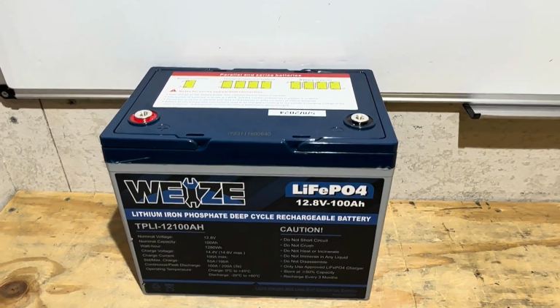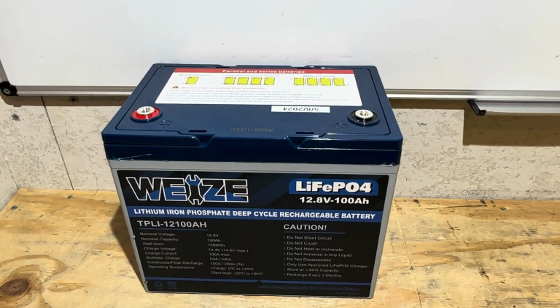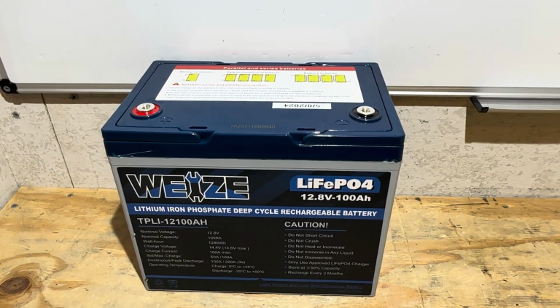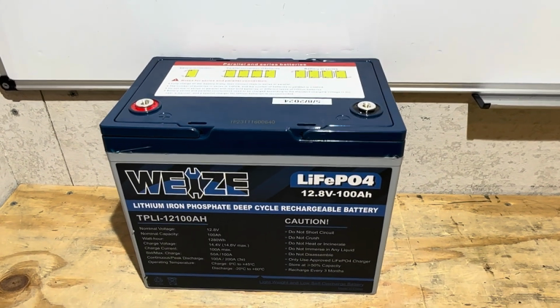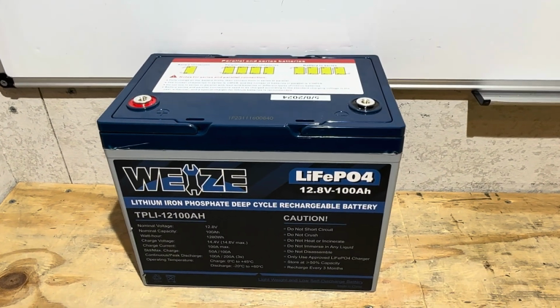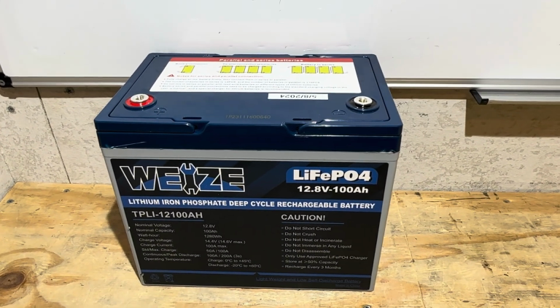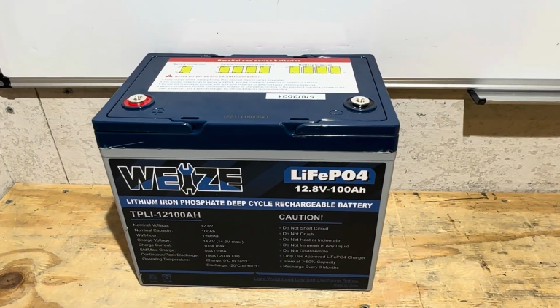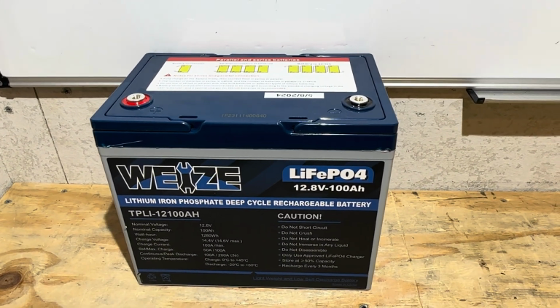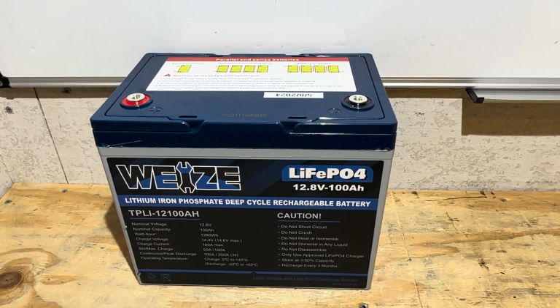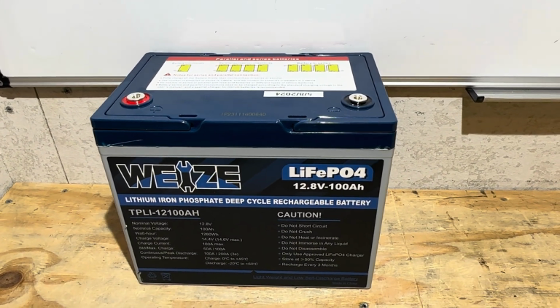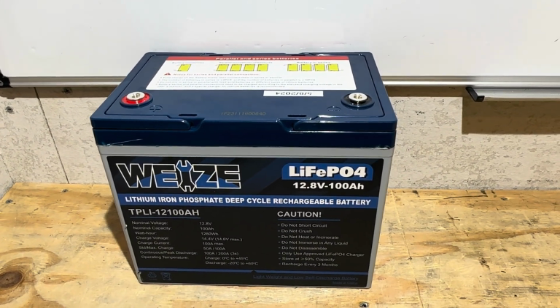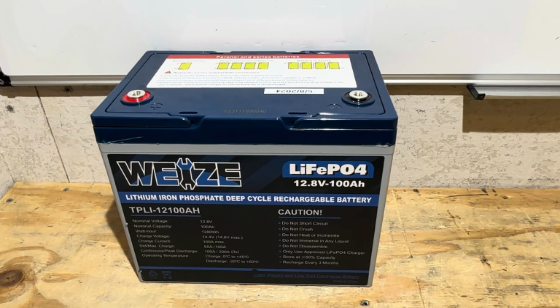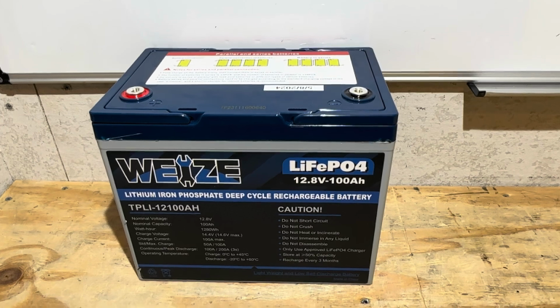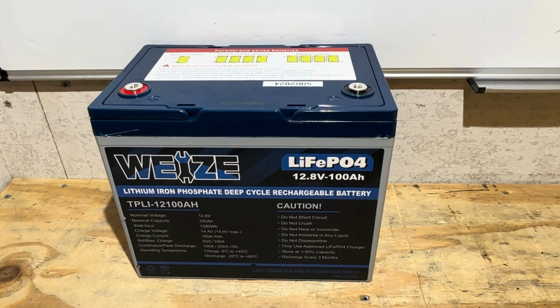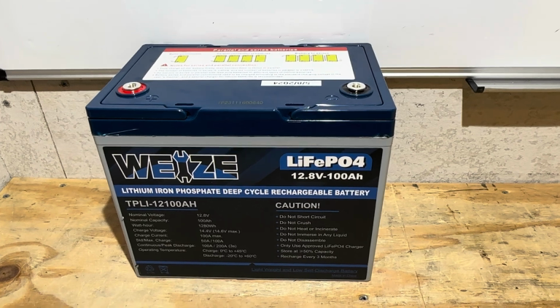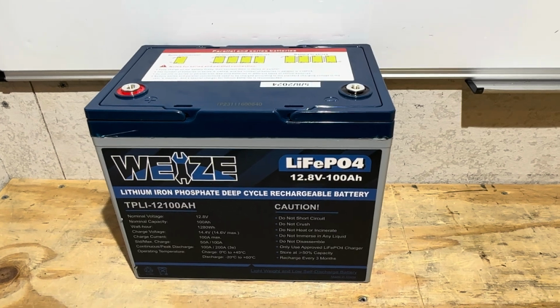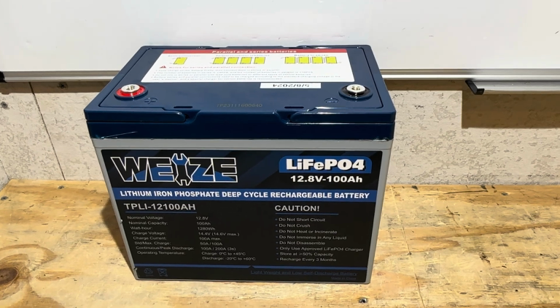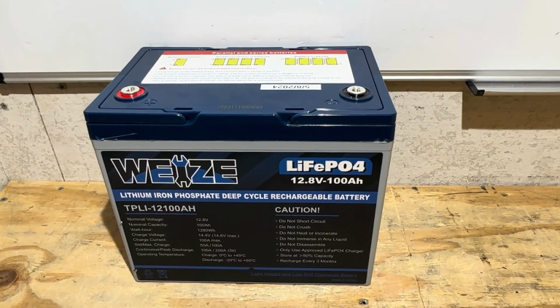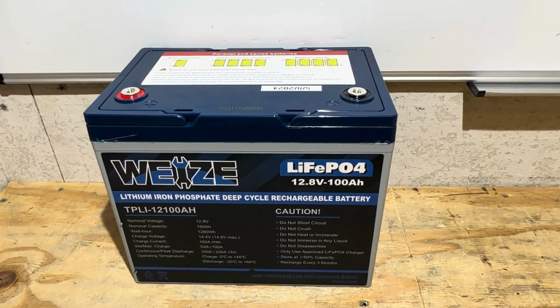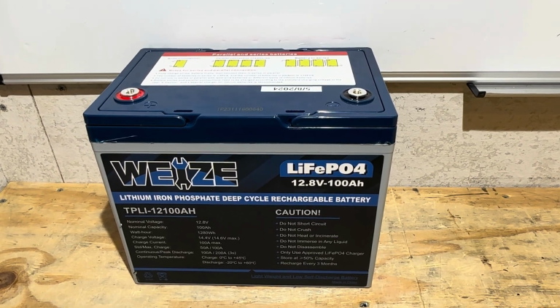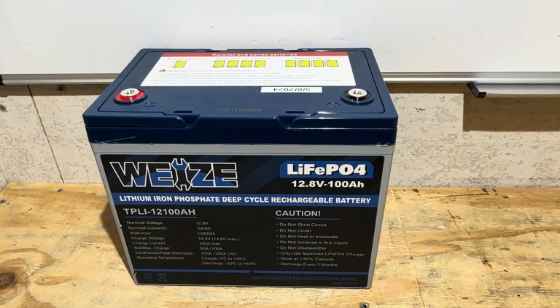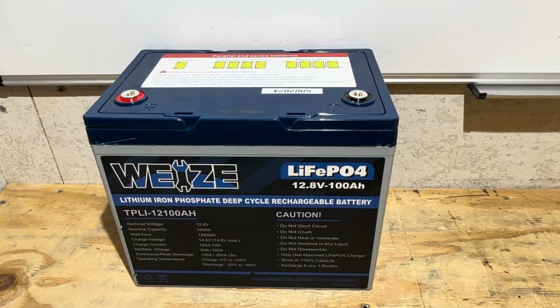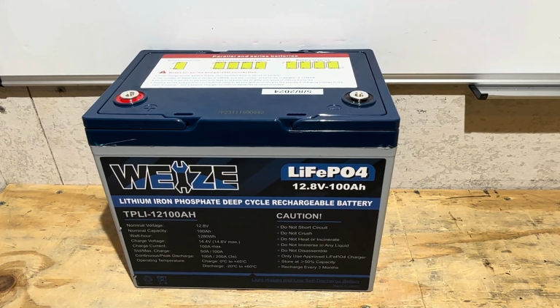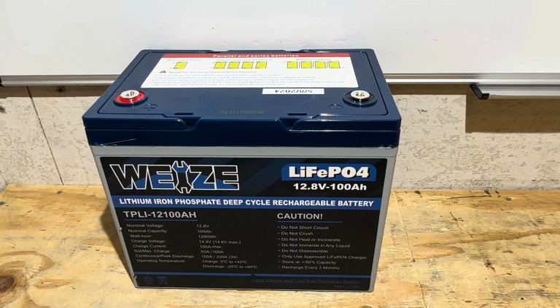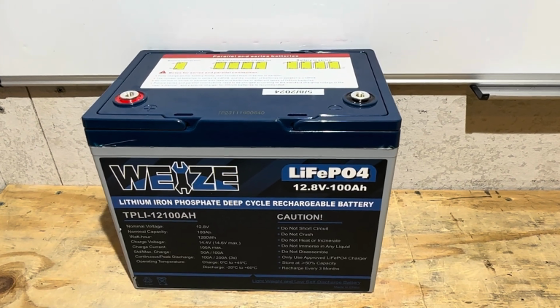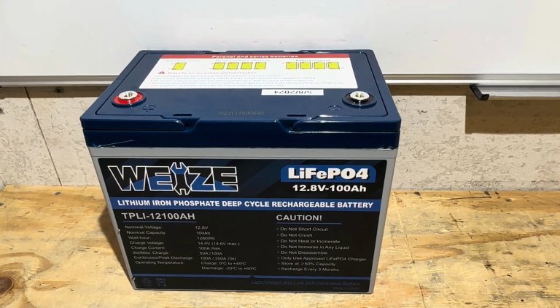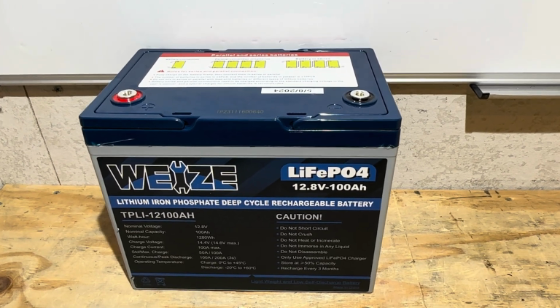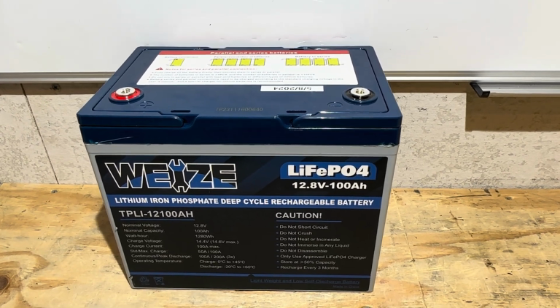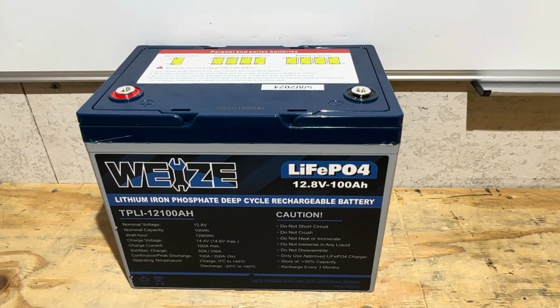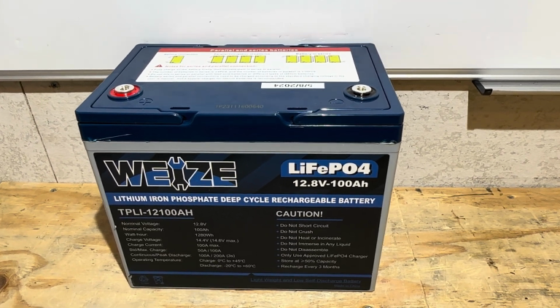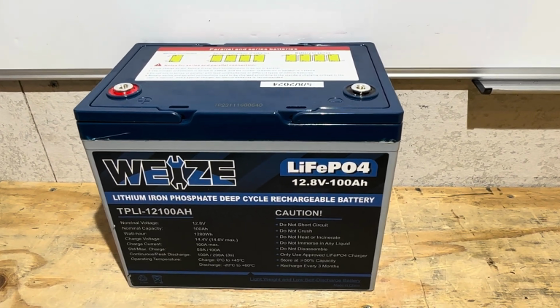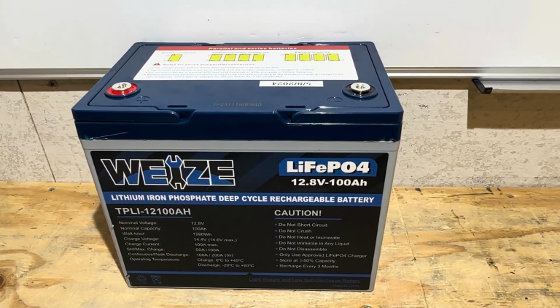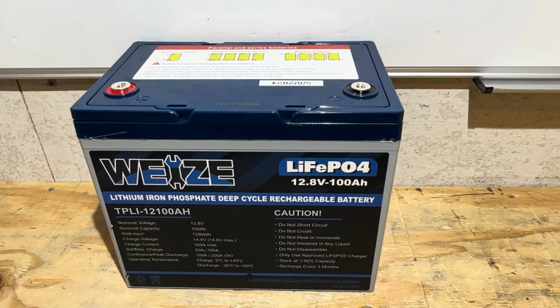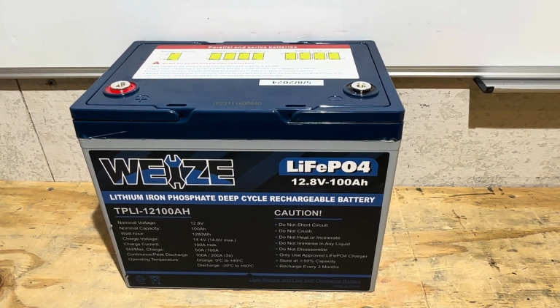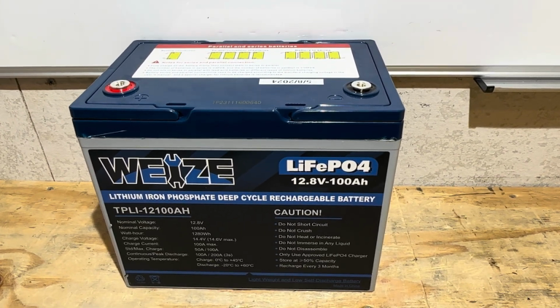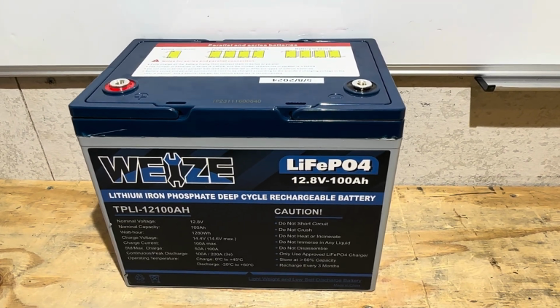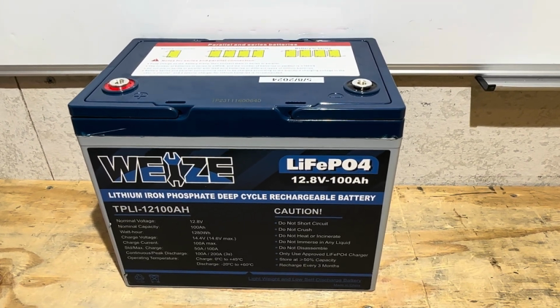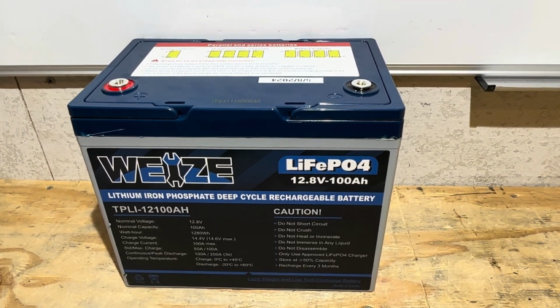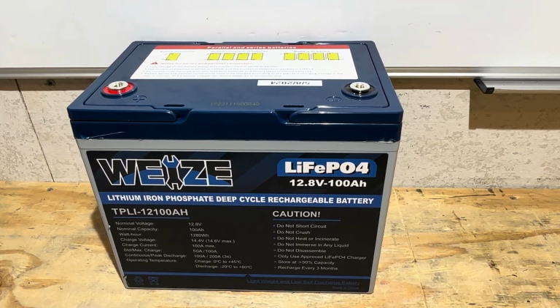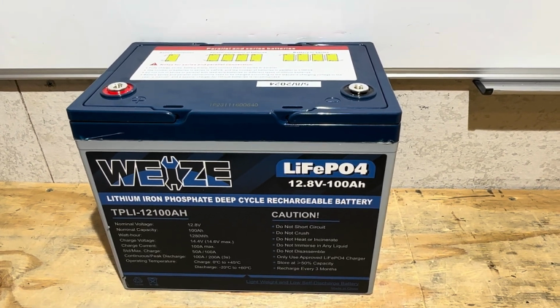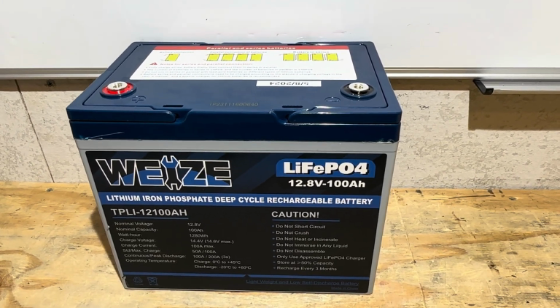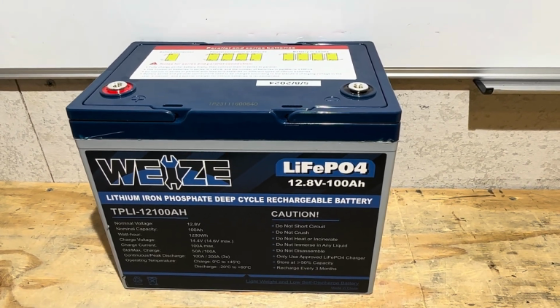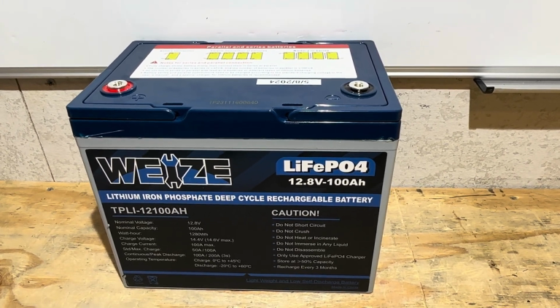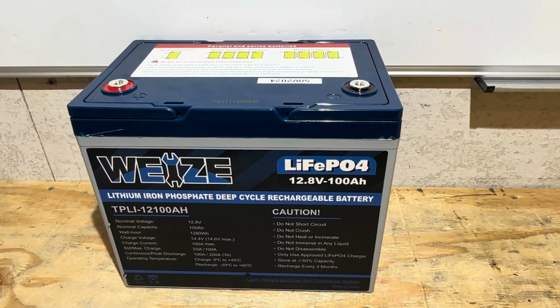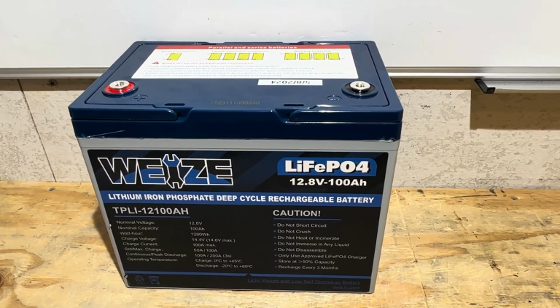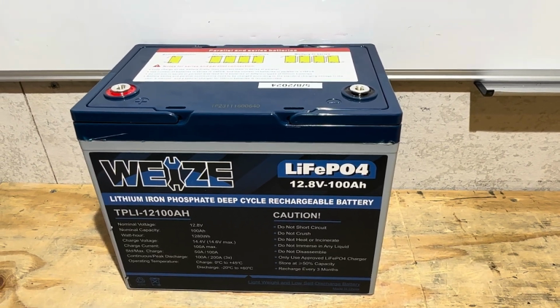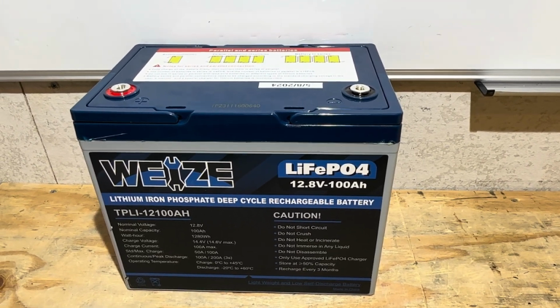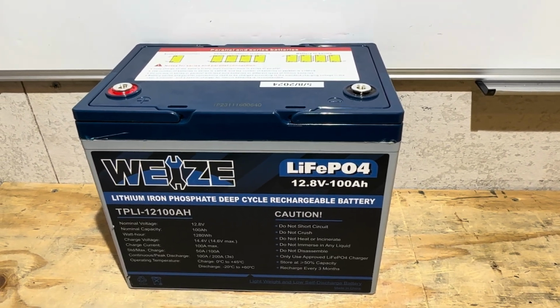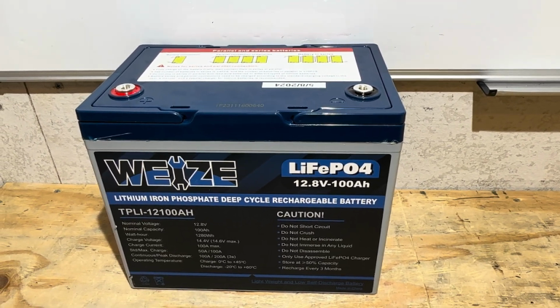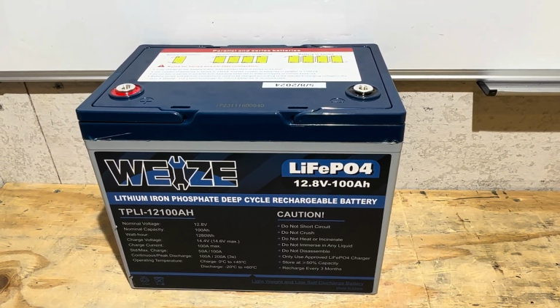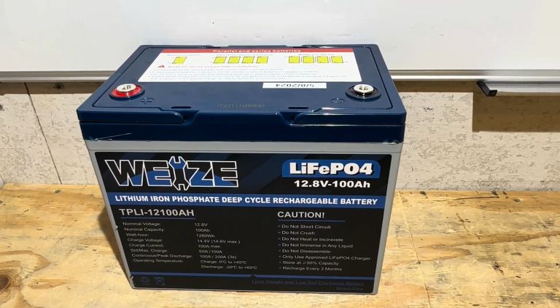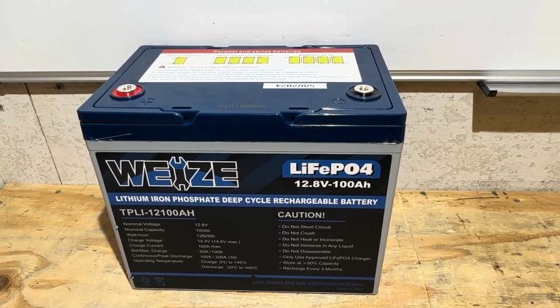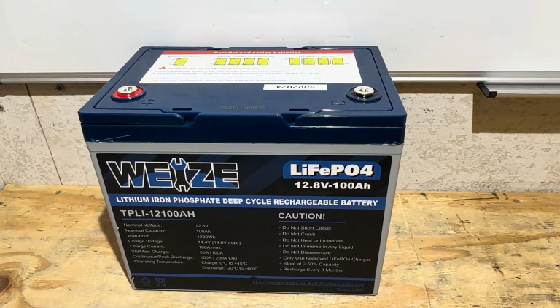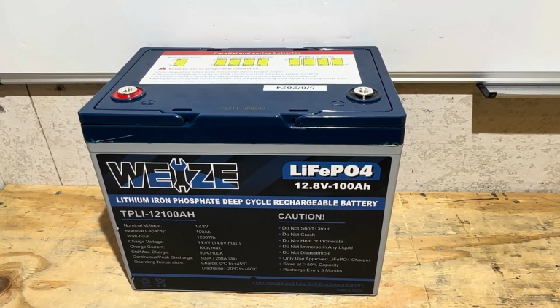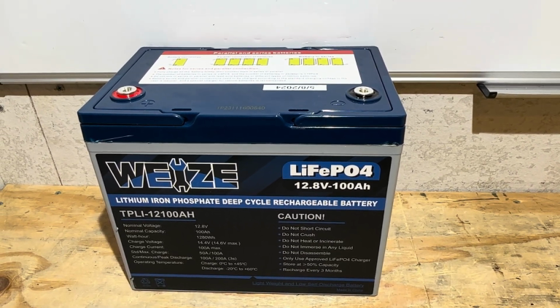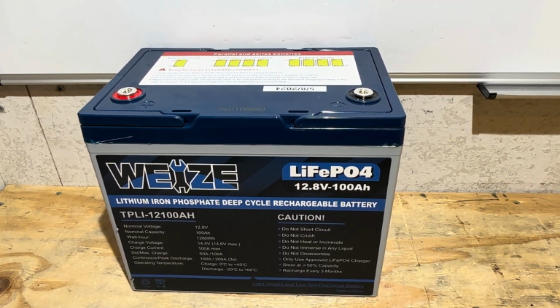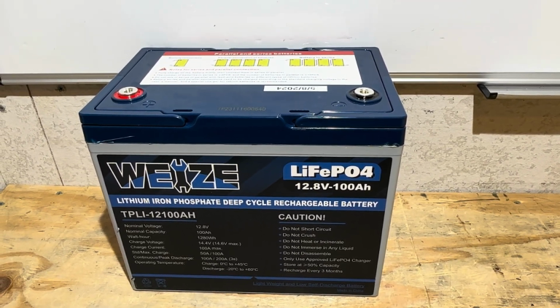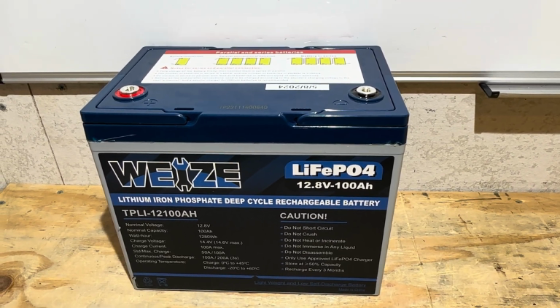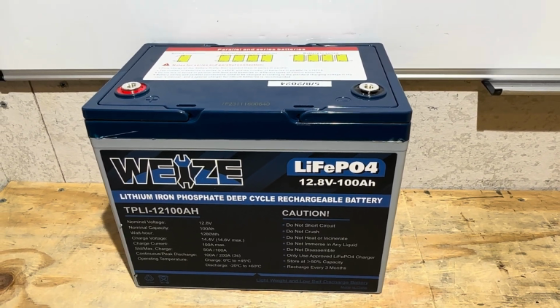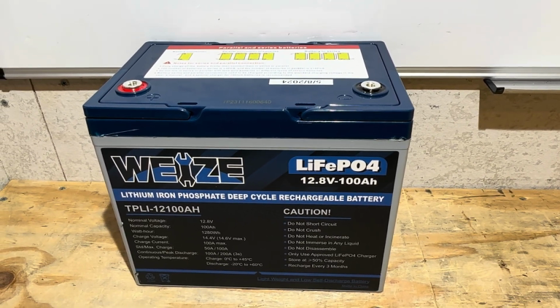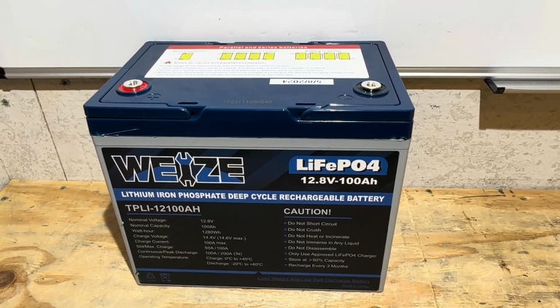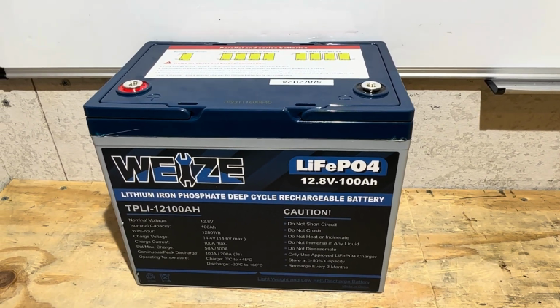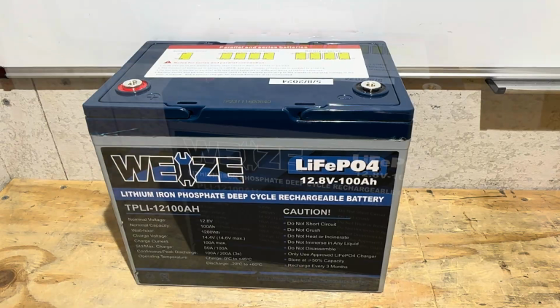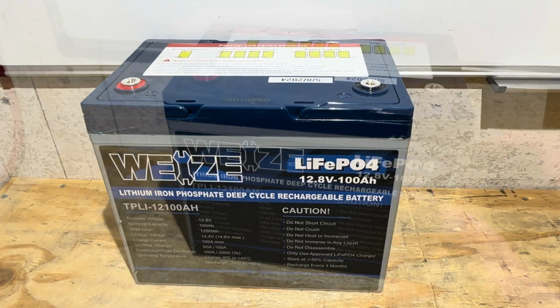Daily cycling — the percentage varied, but the system was always on and running. So the battery was up and down in state of charge and voltage.